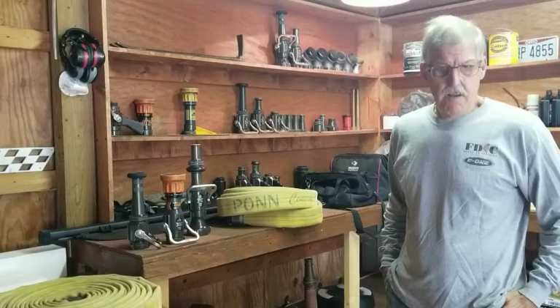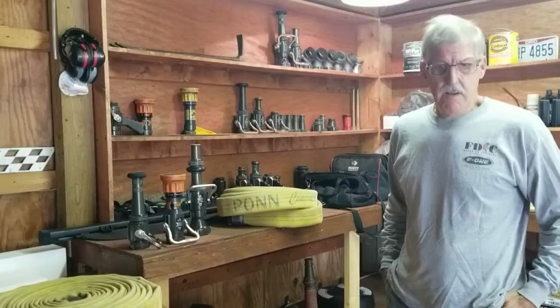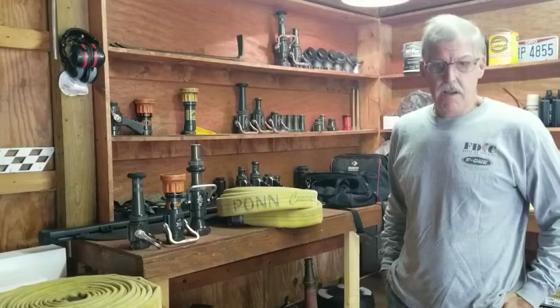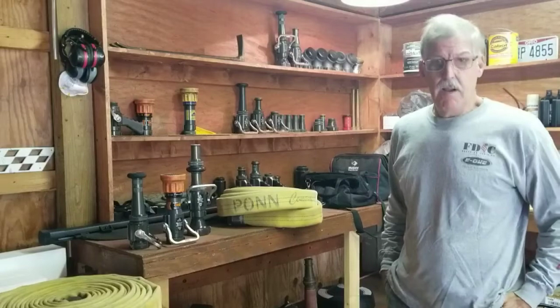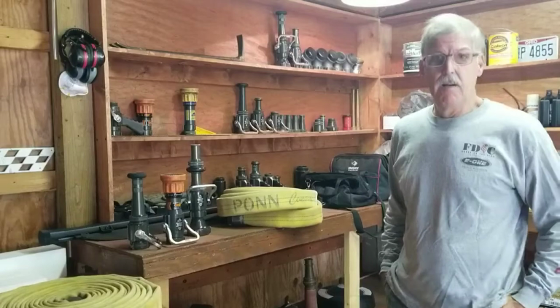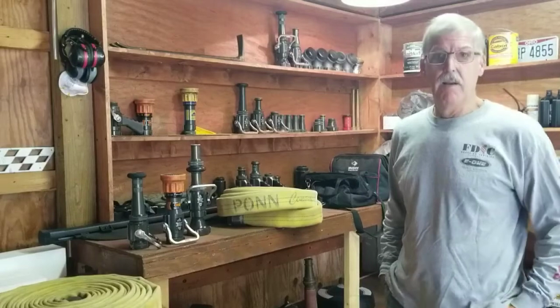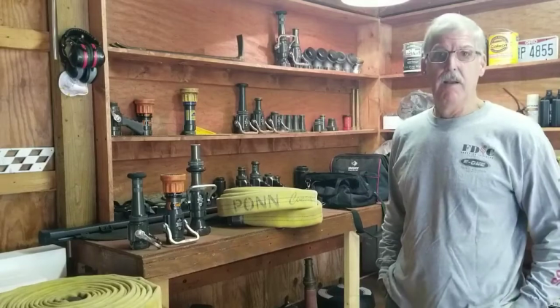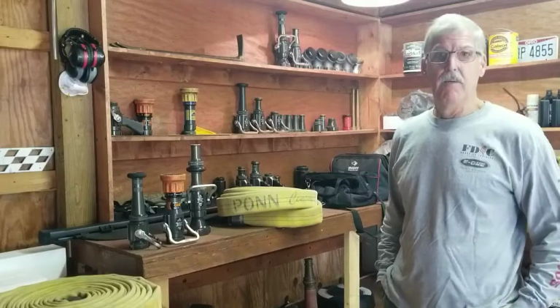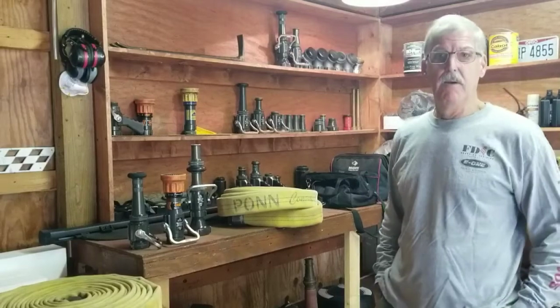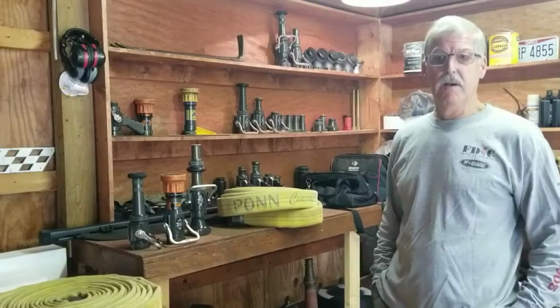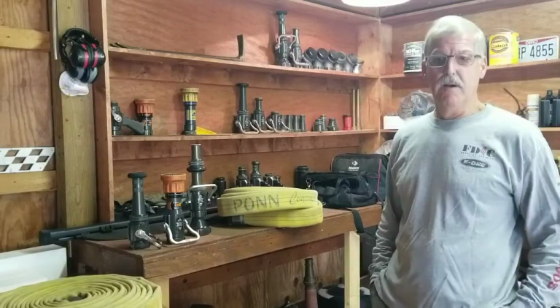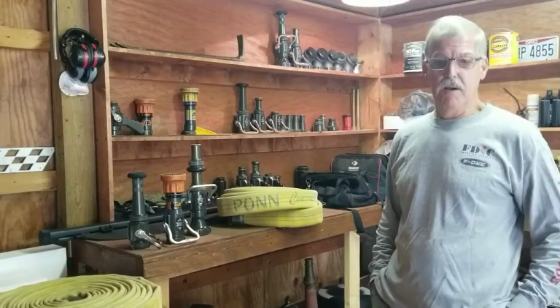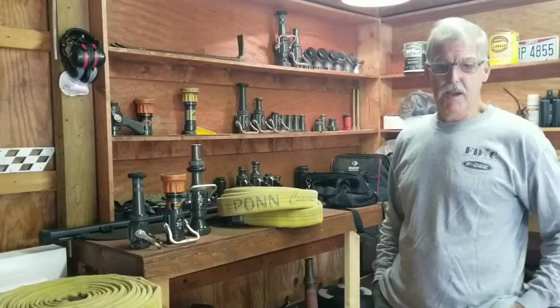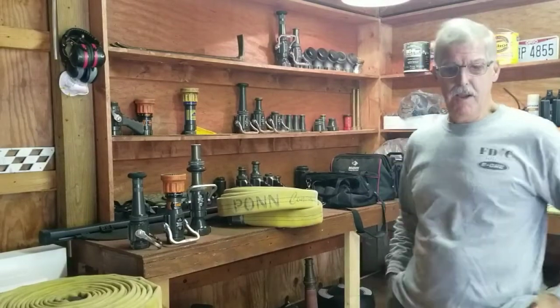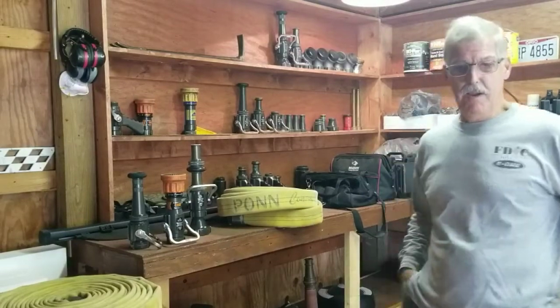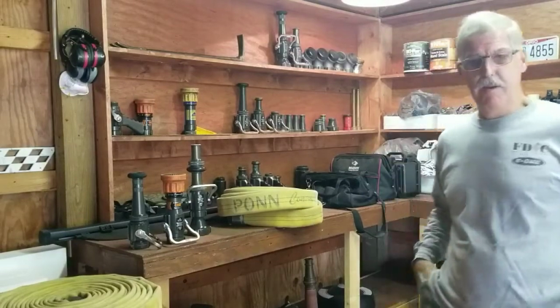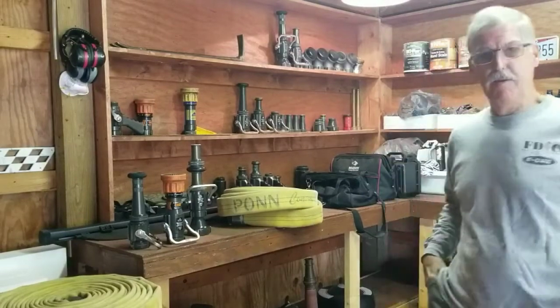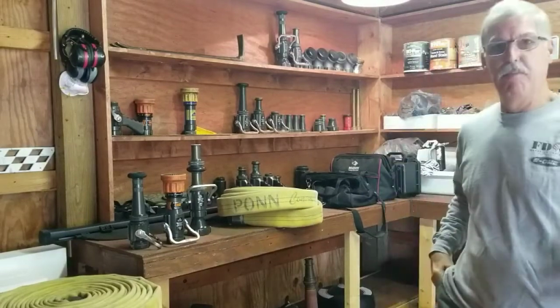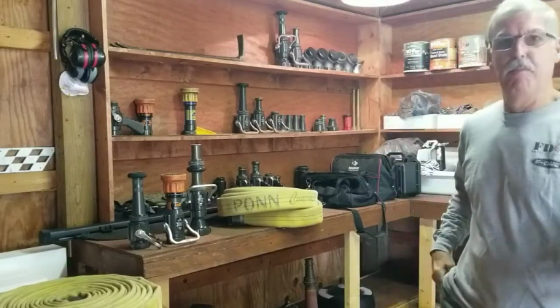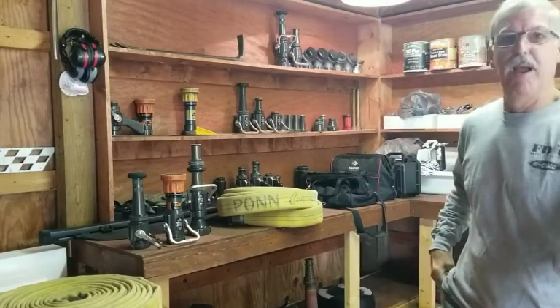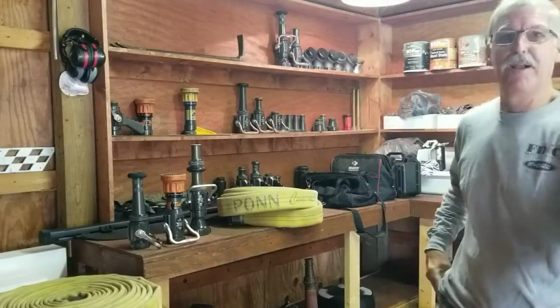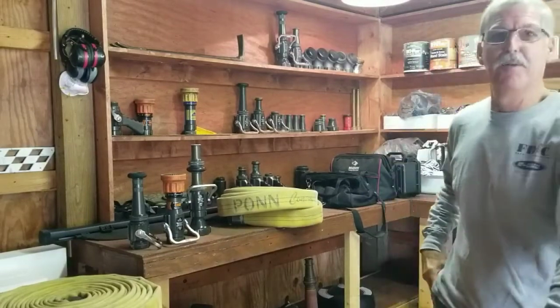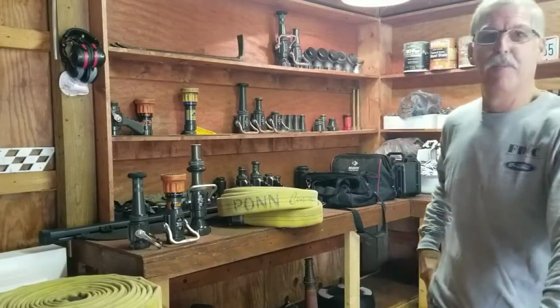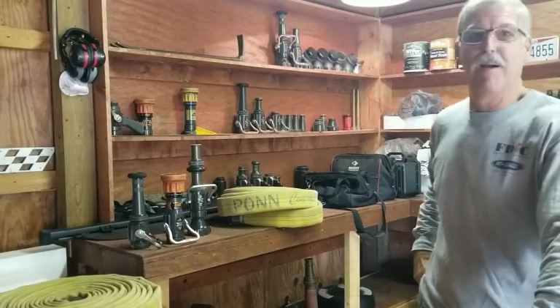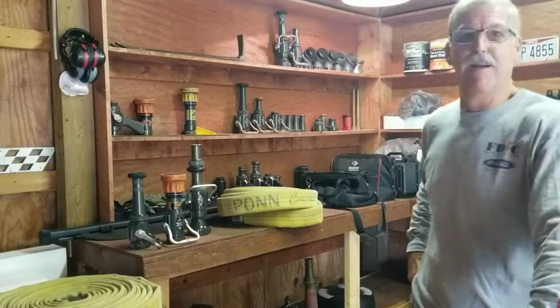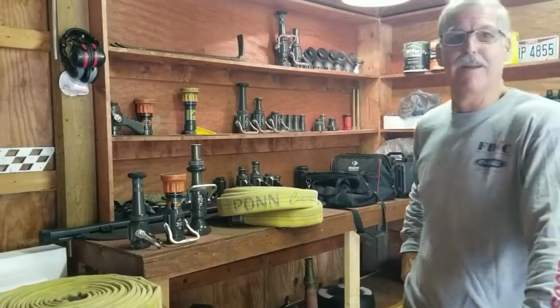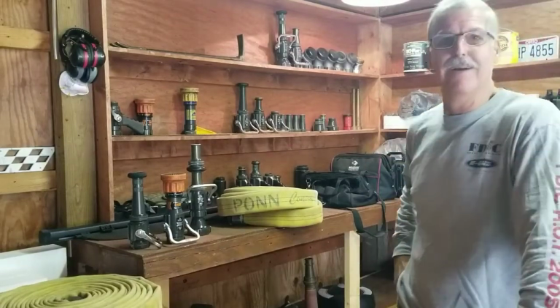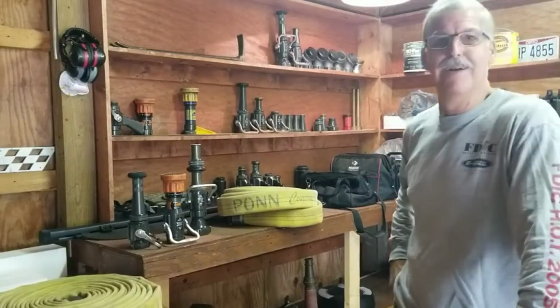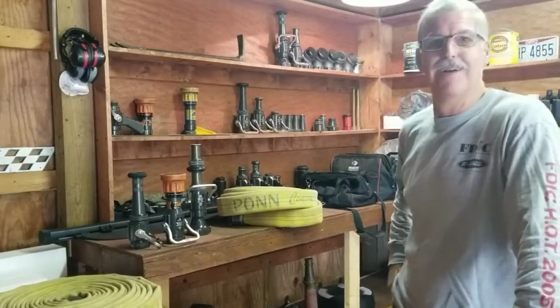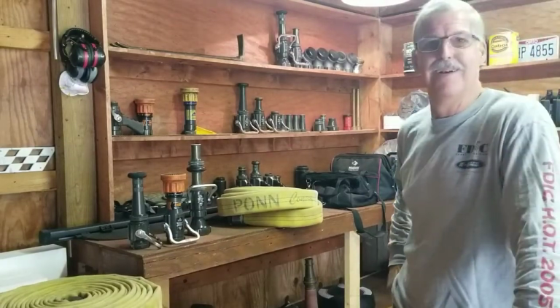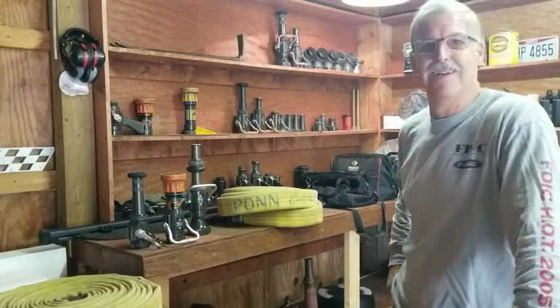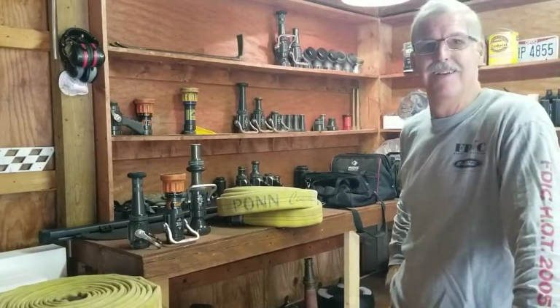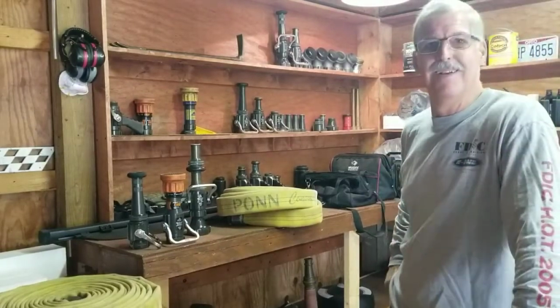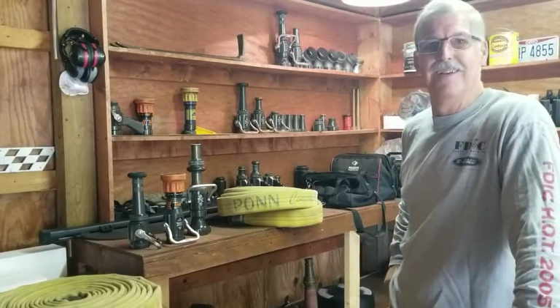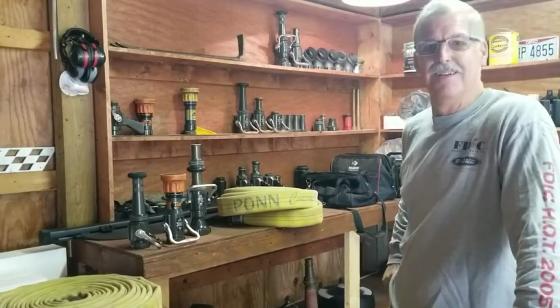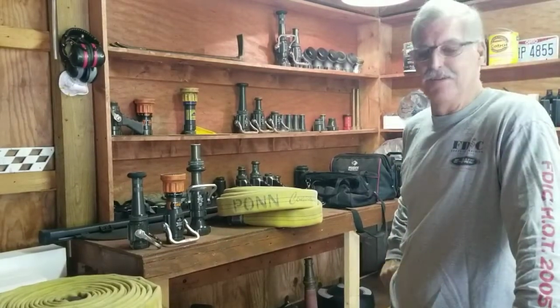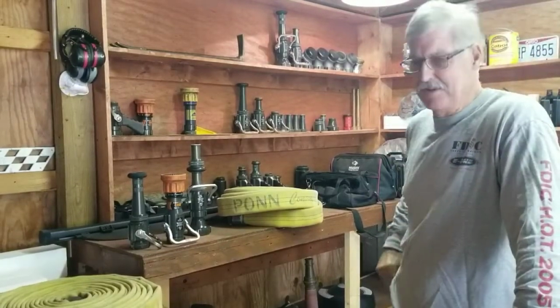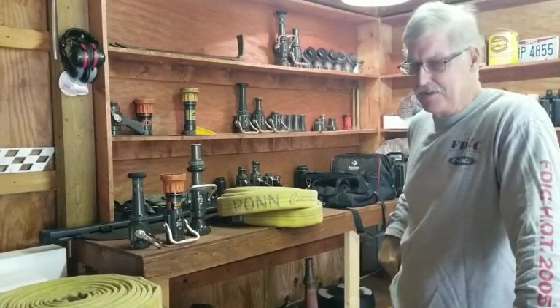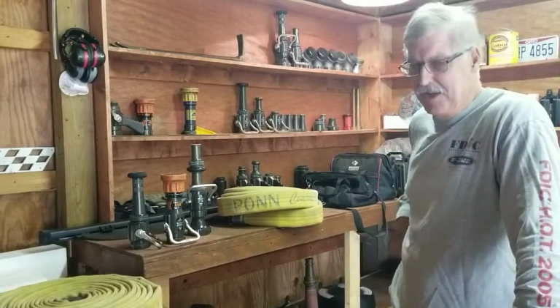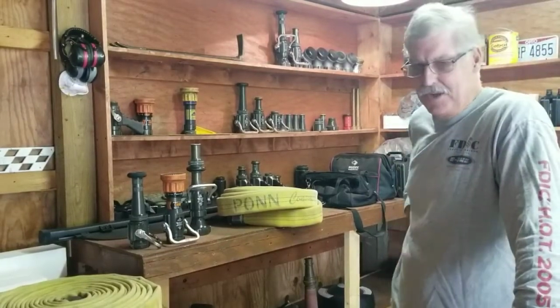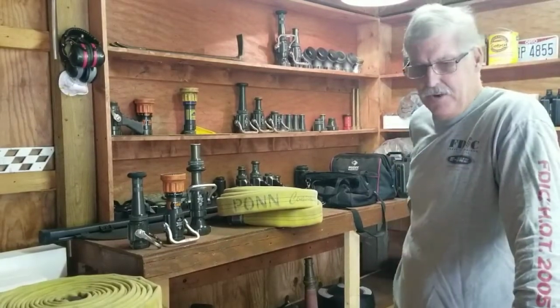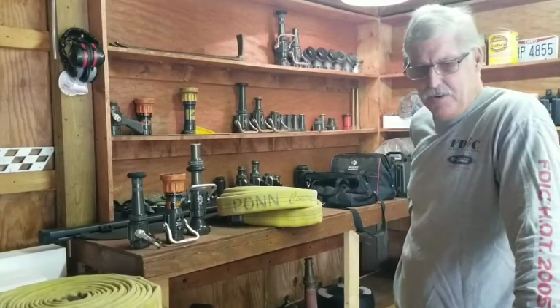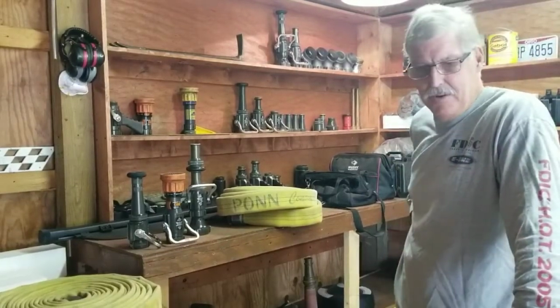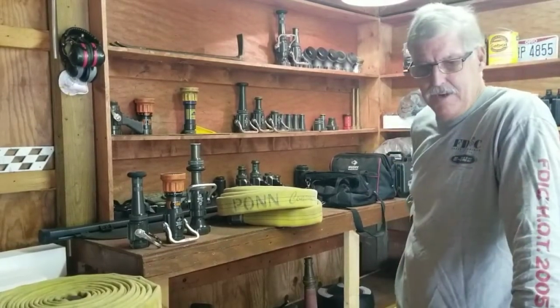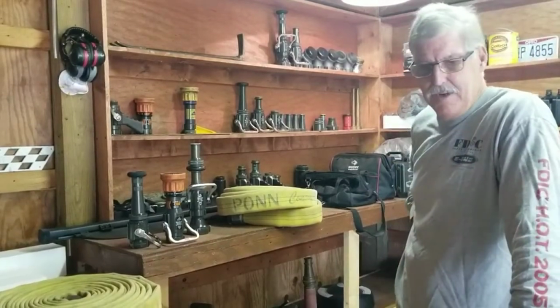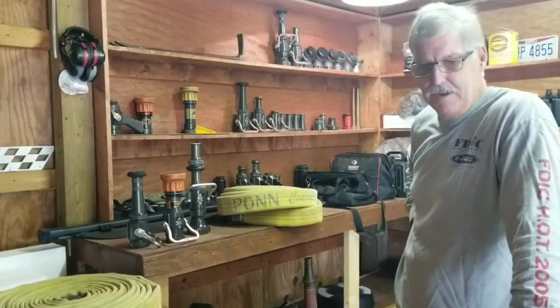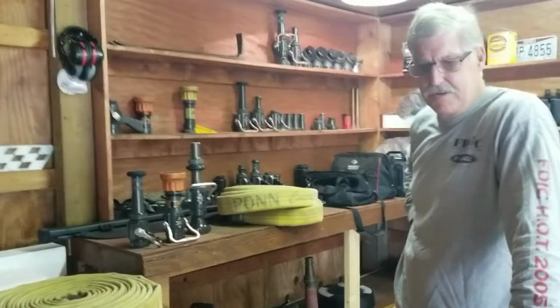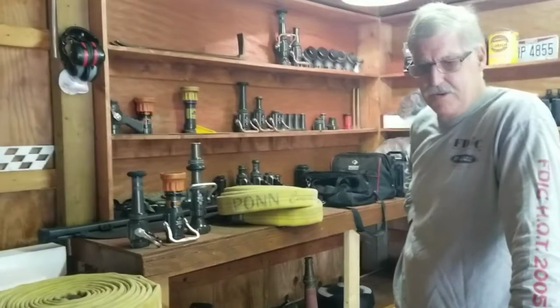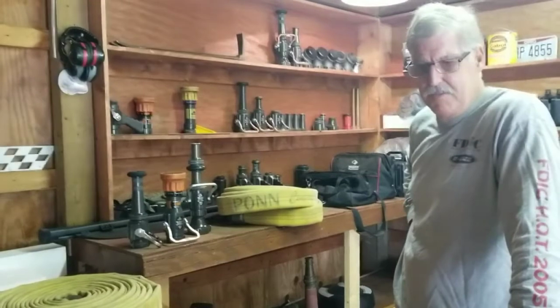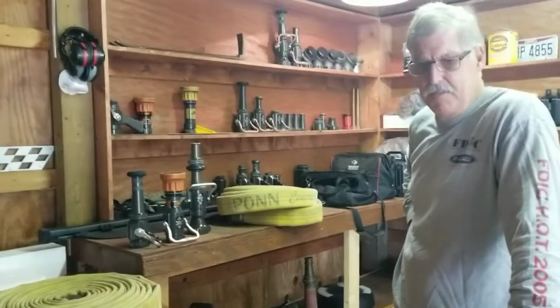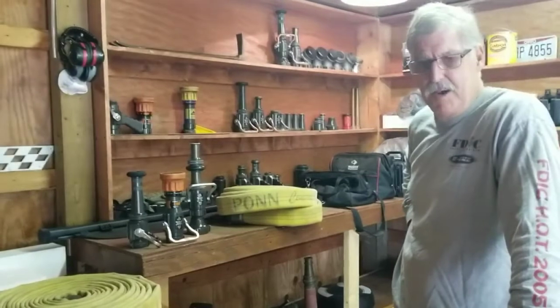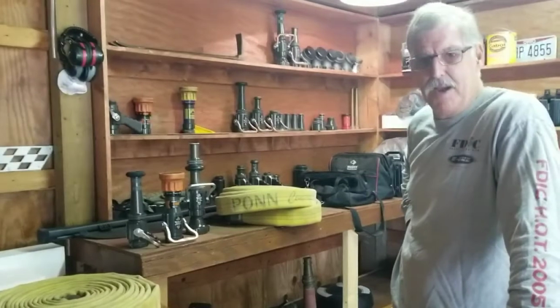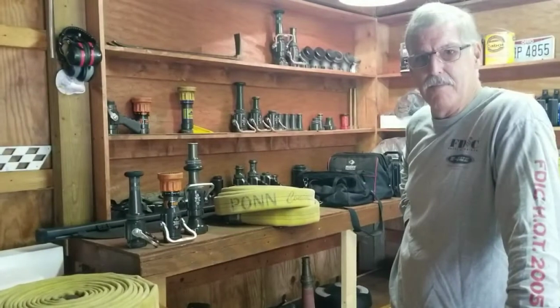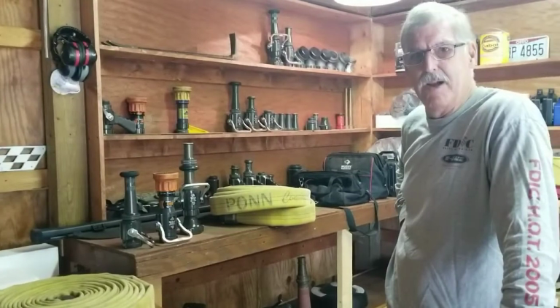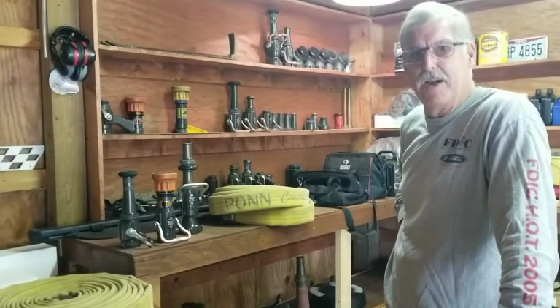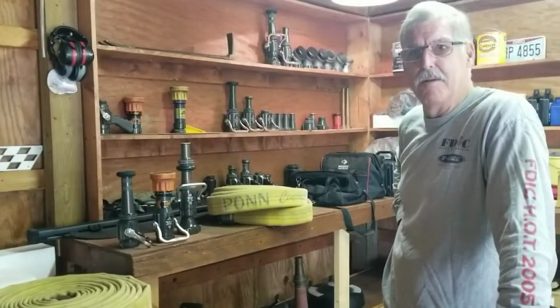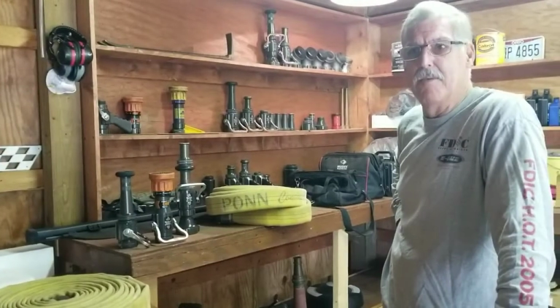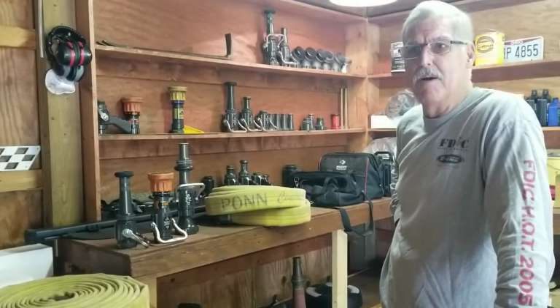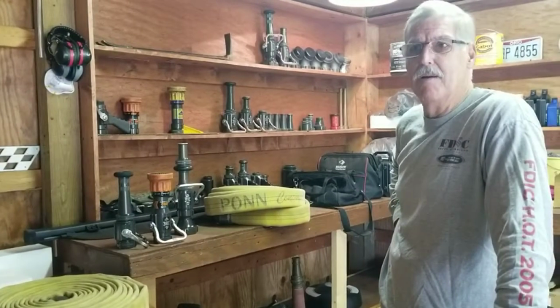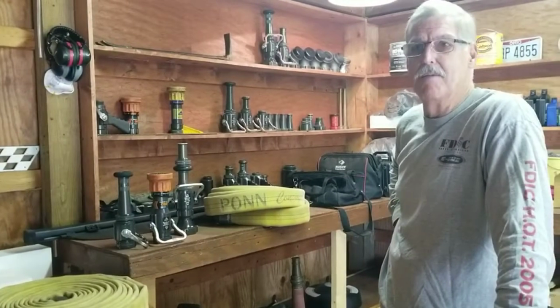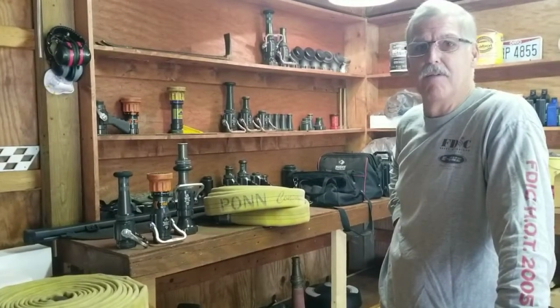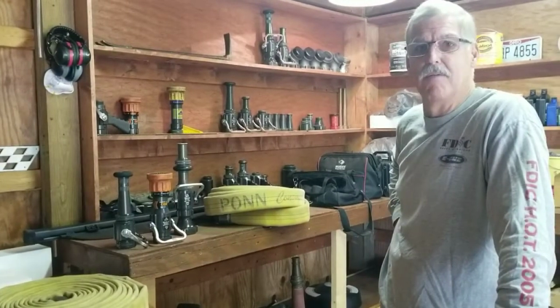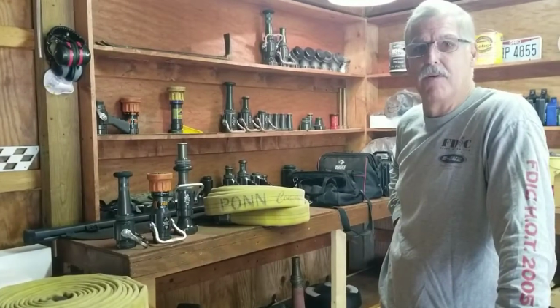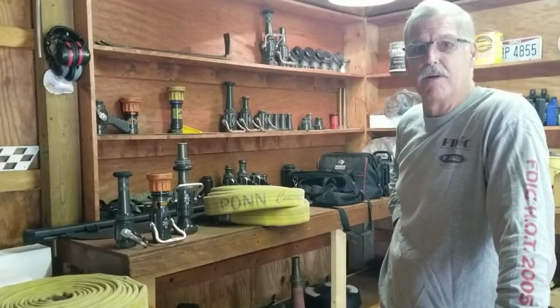All right, we're here. Hey, back in the barn, huh? Welcome back. Thank you. Yeah, it's good to be back, back in the barn and so forth.